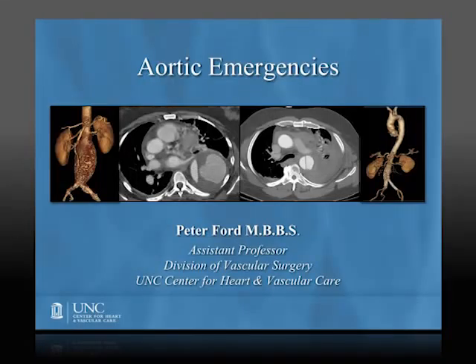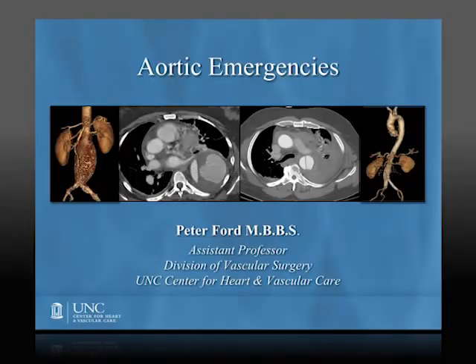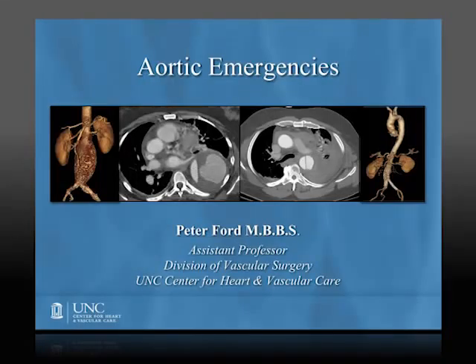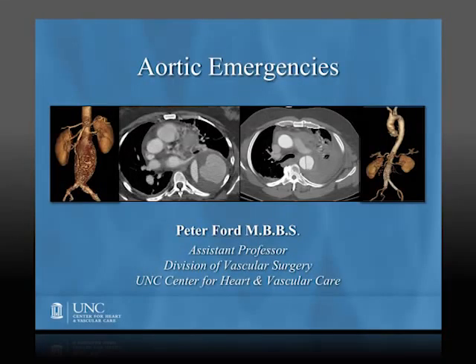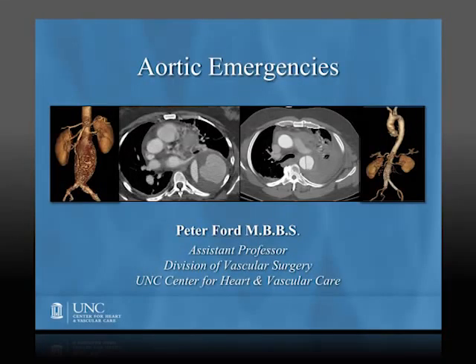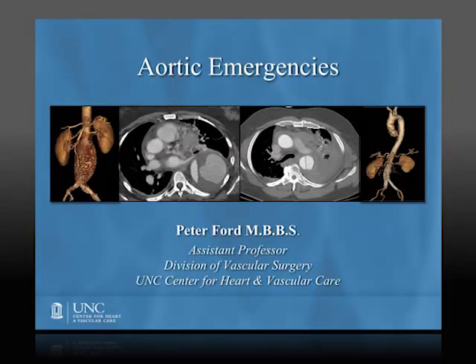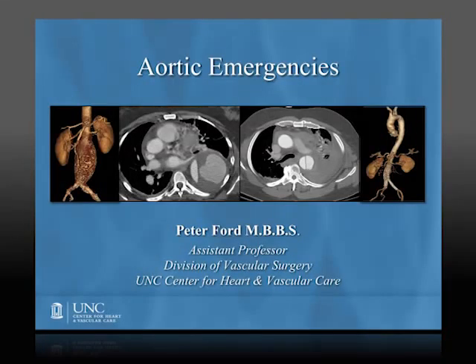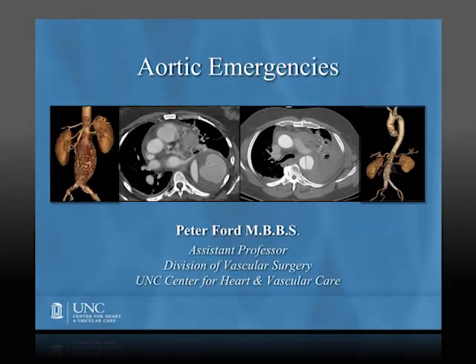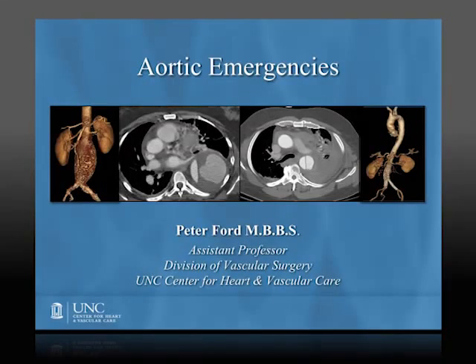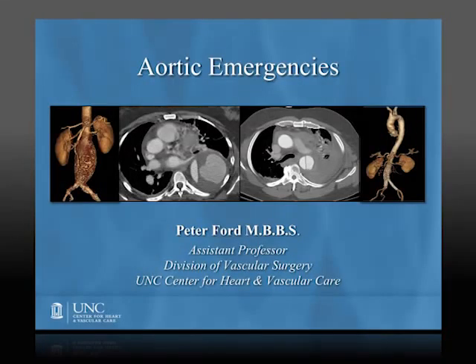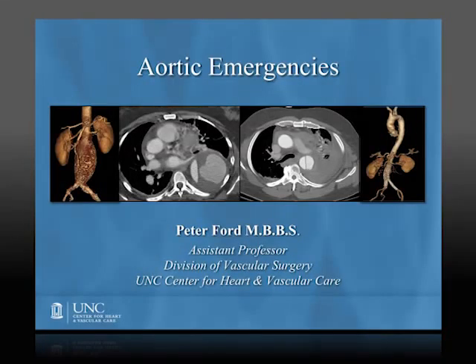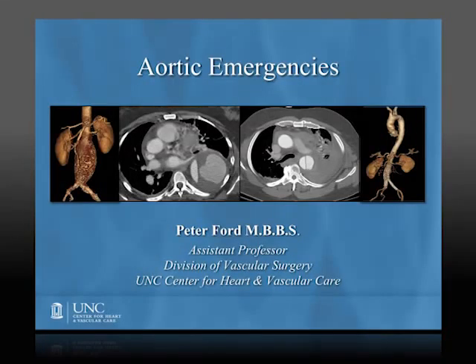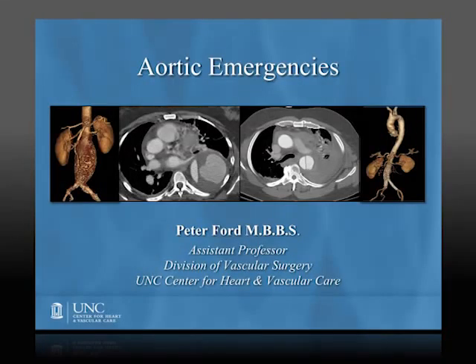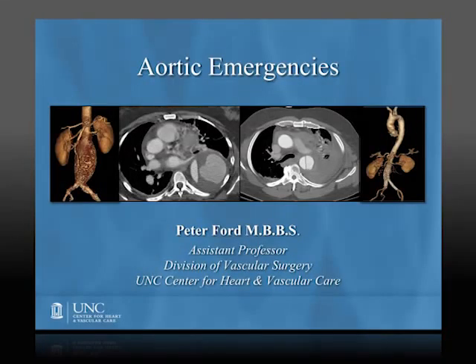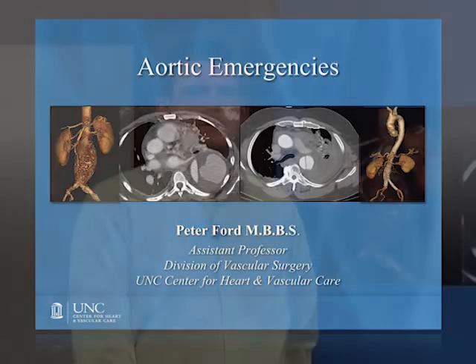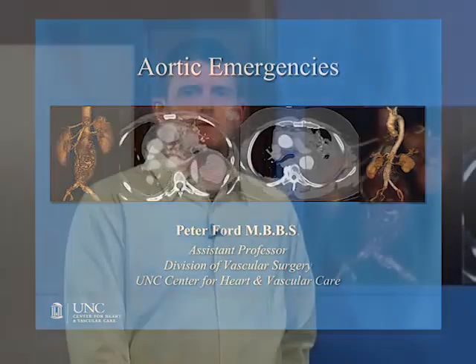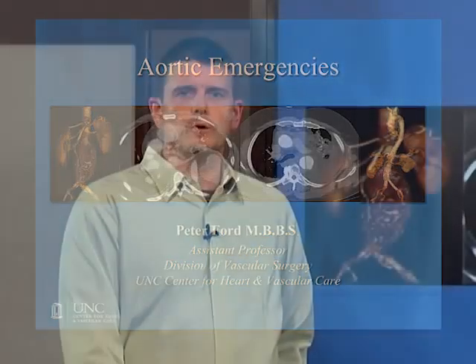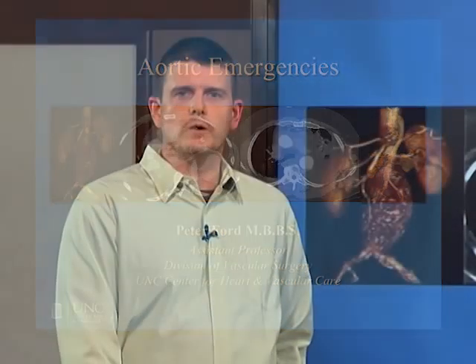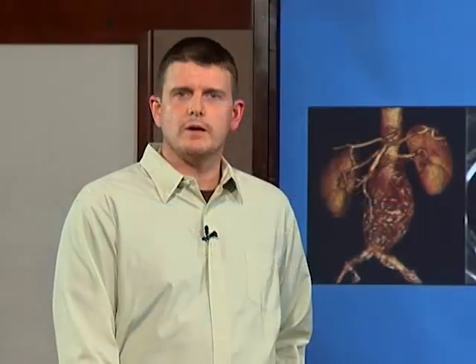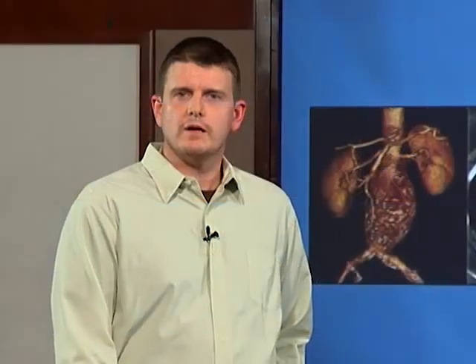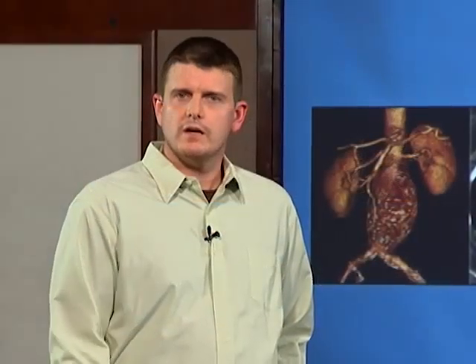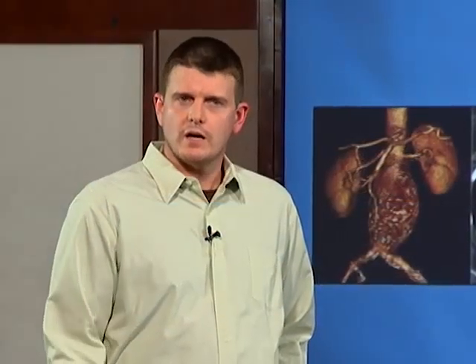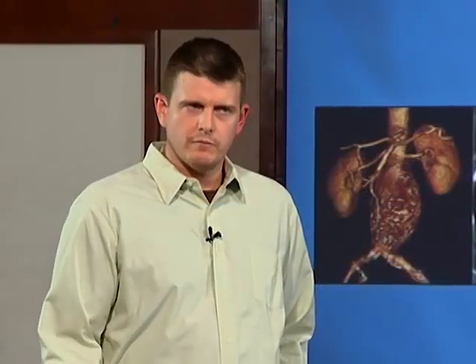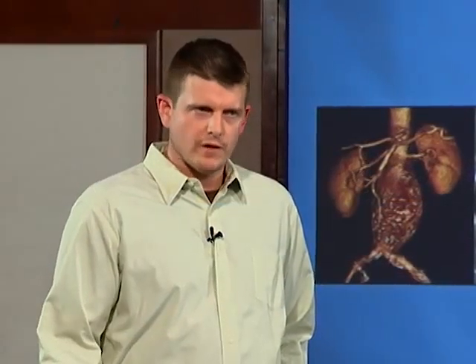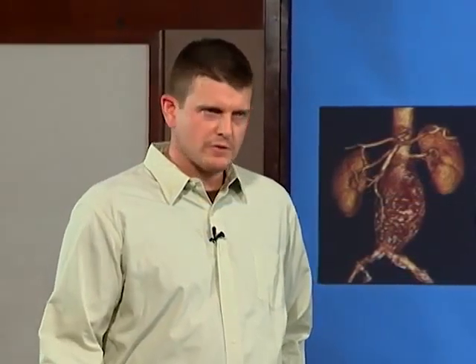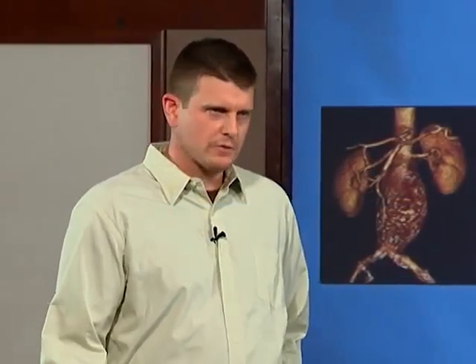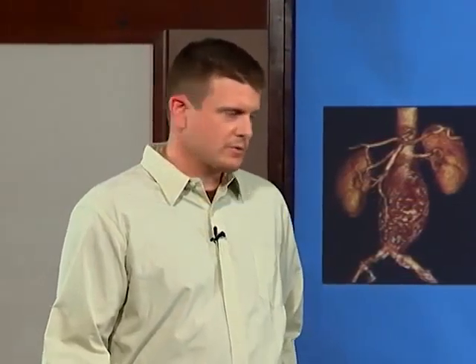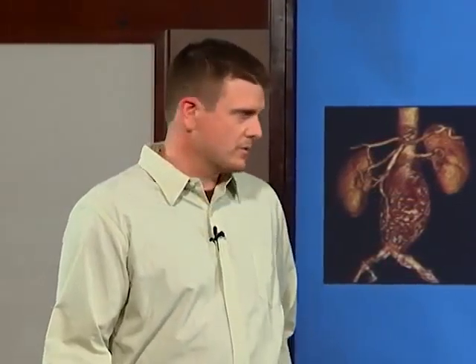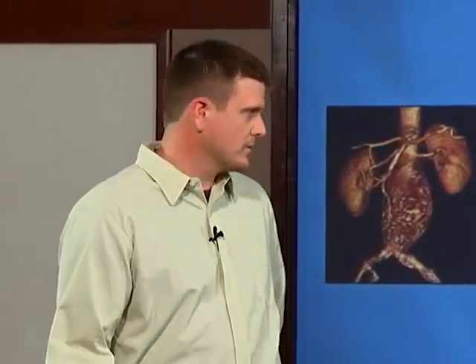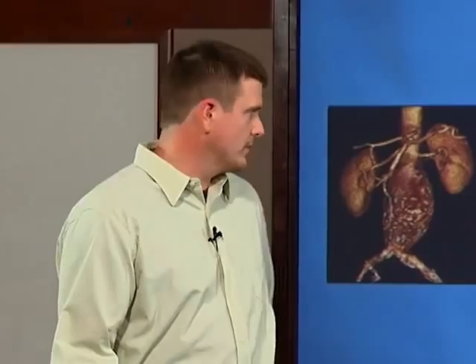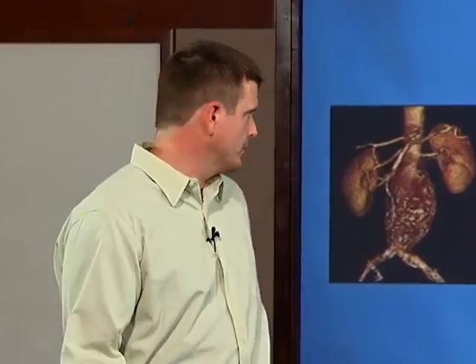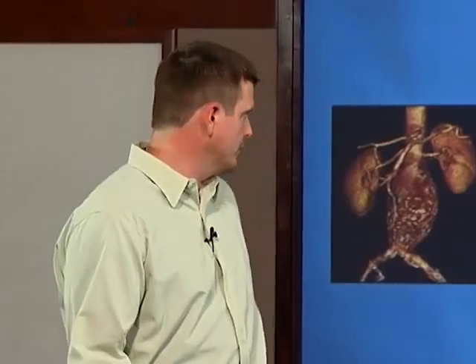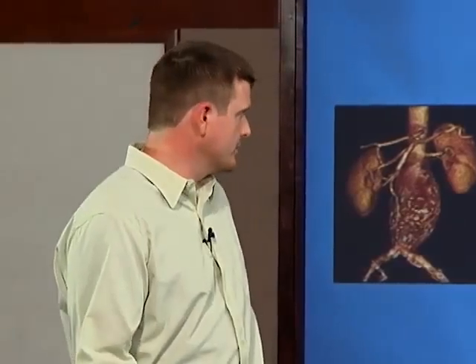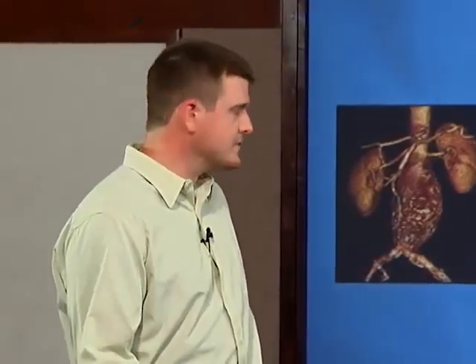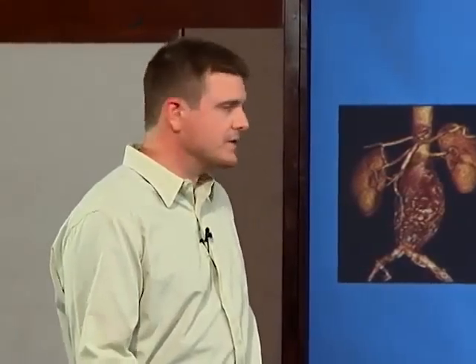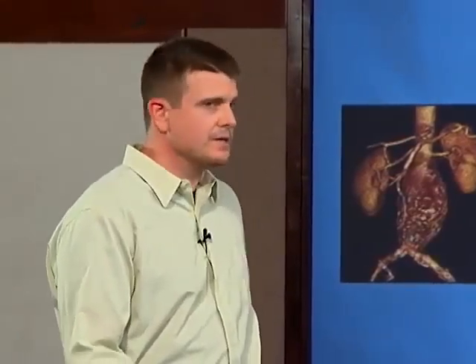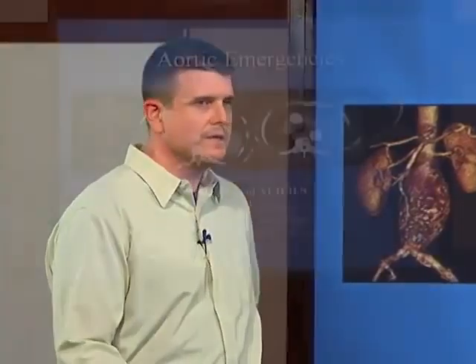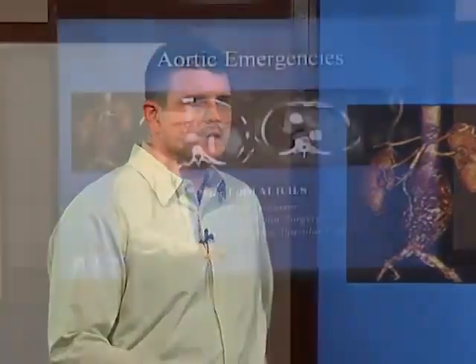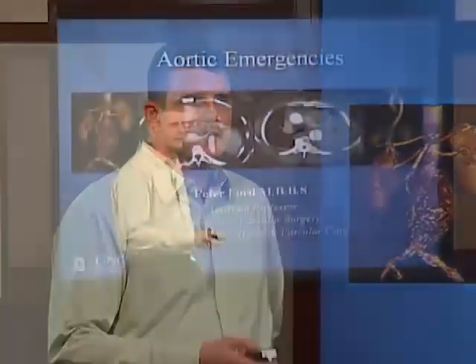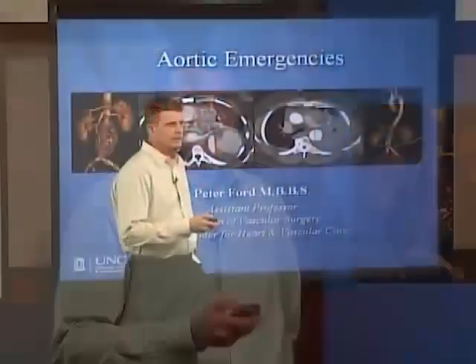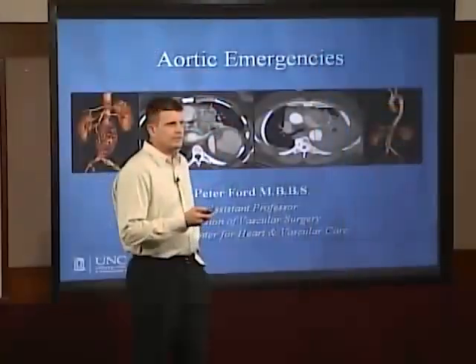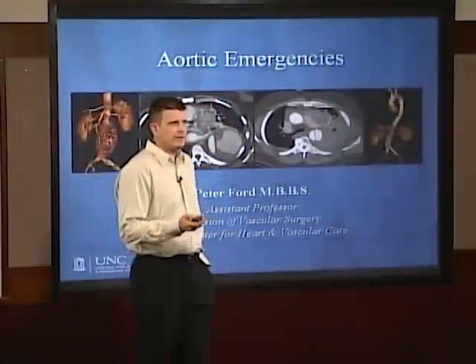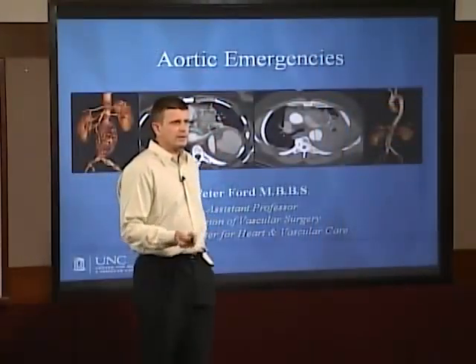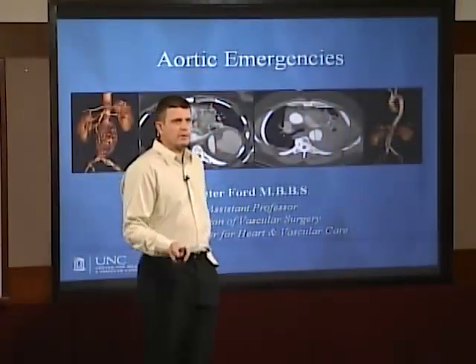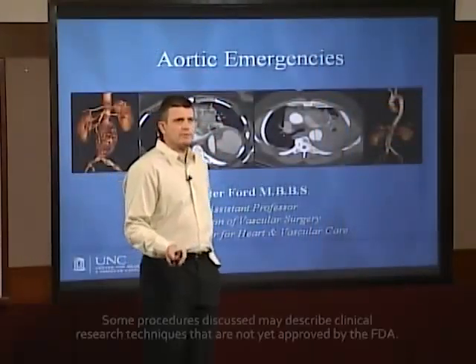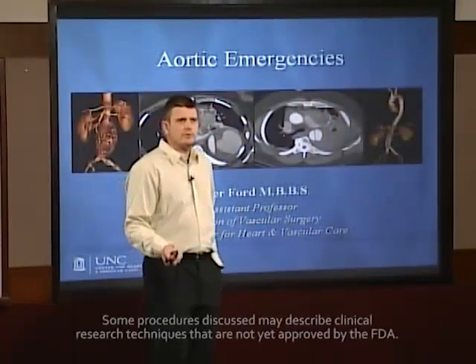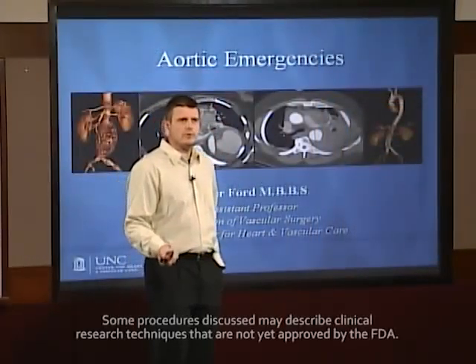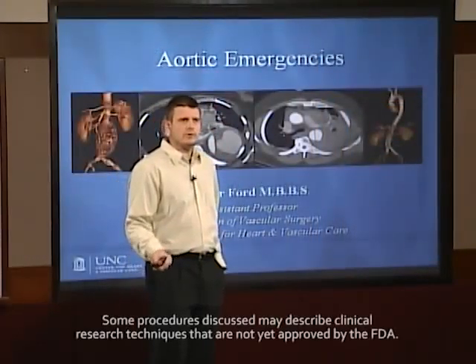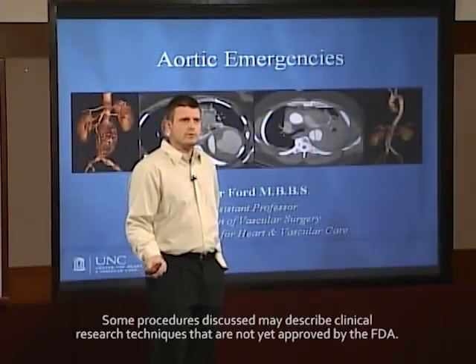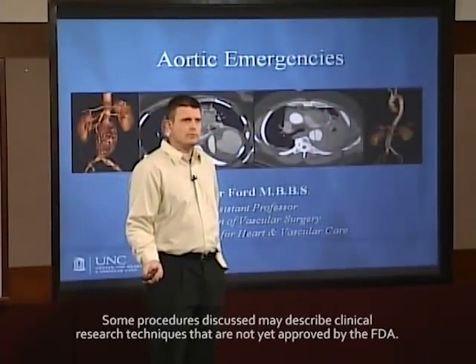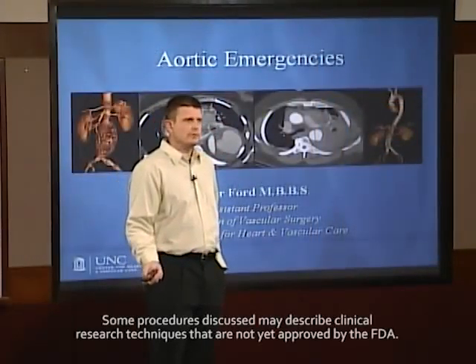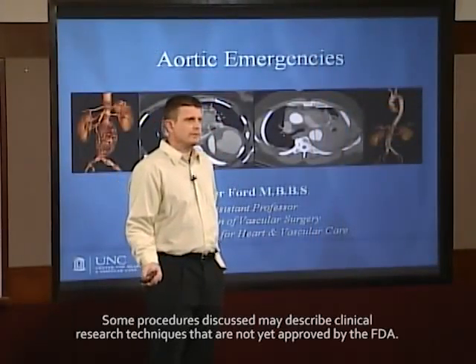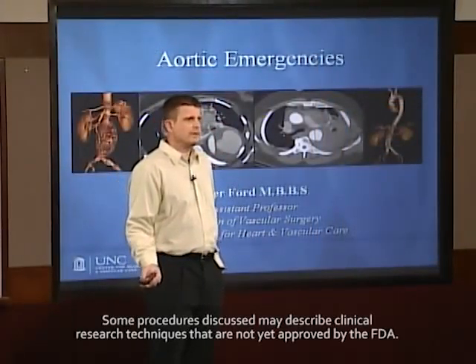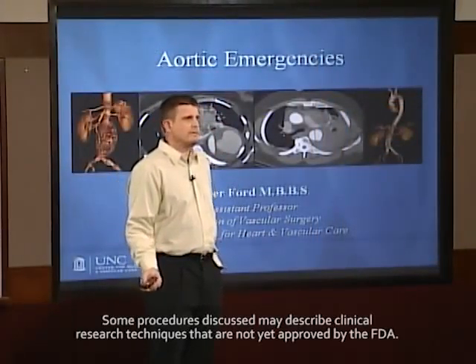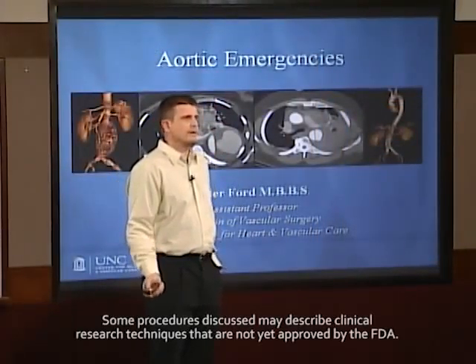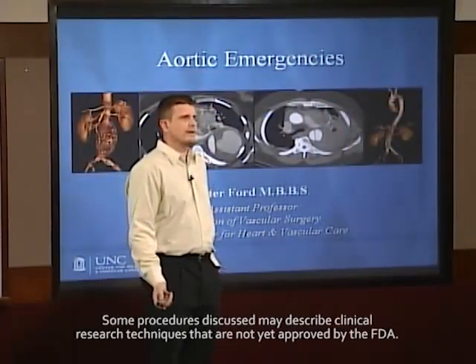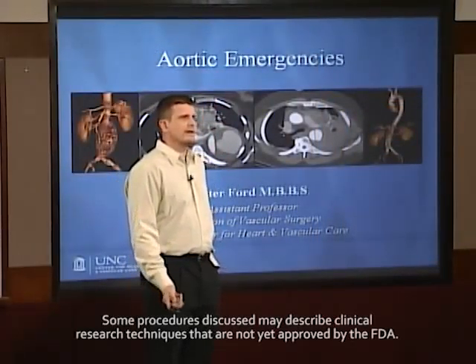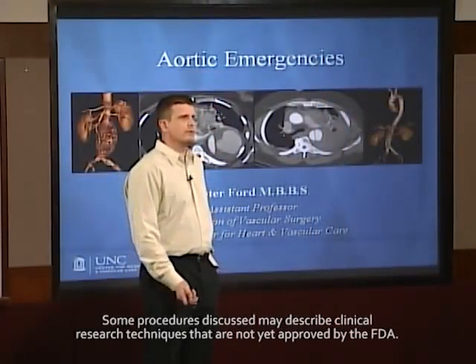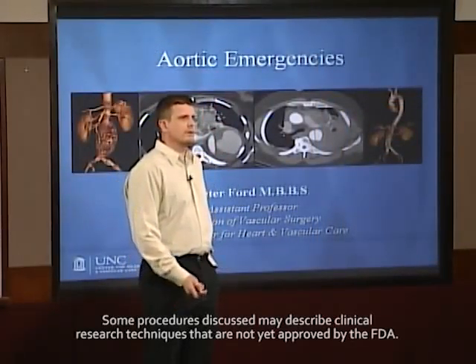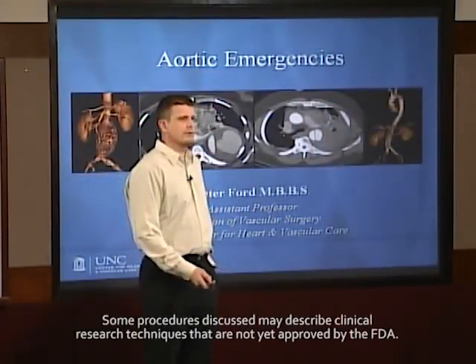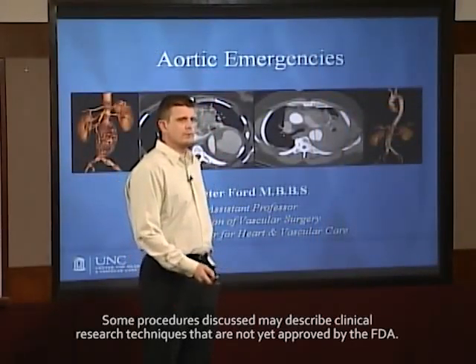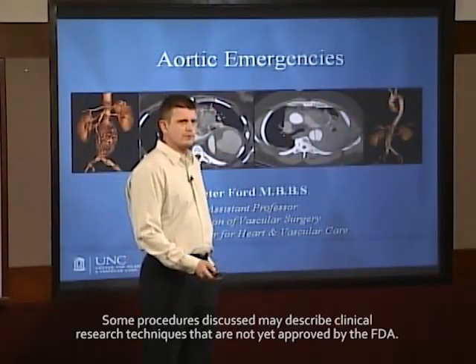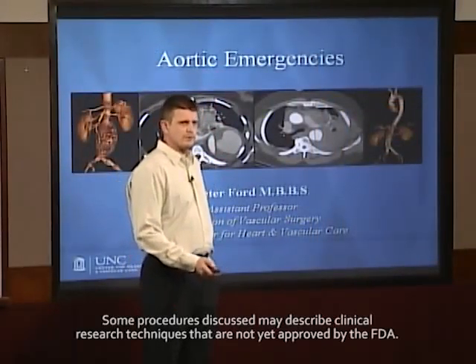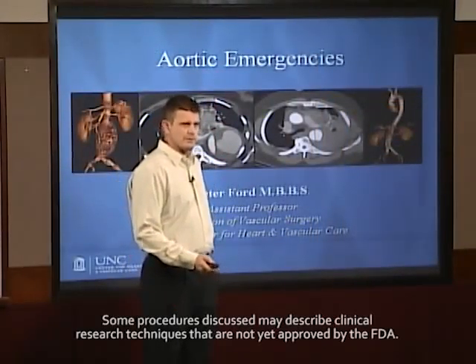Hello, thanks for coming. My name is Peter Ford. I'm a vascular surgeon at UNC. Today I'm going to be talking to you briefly about aortic emergencies.